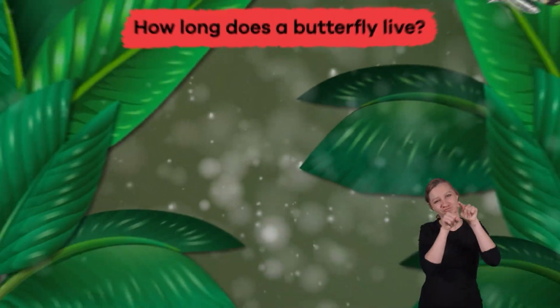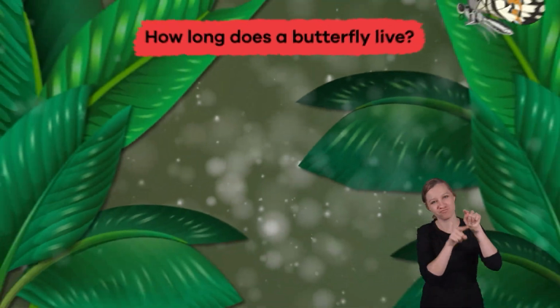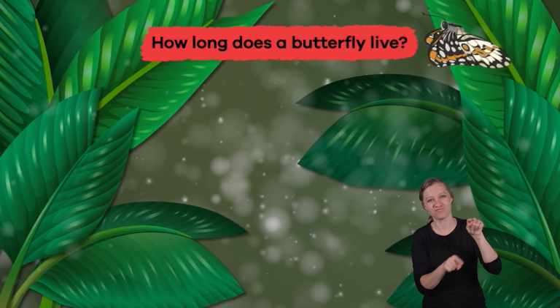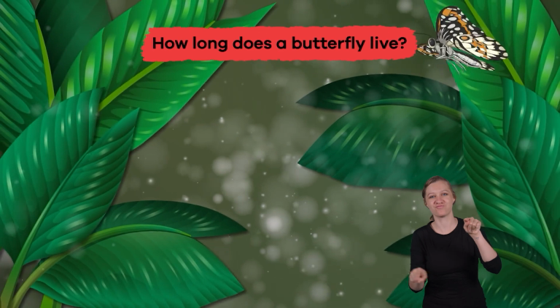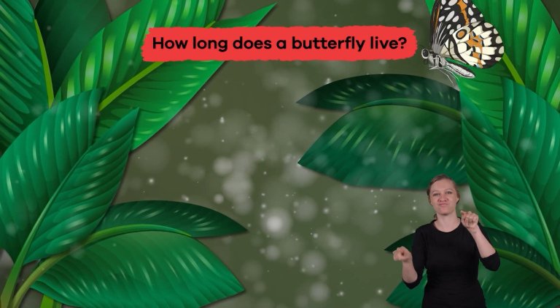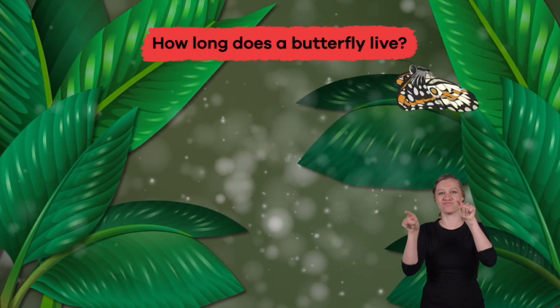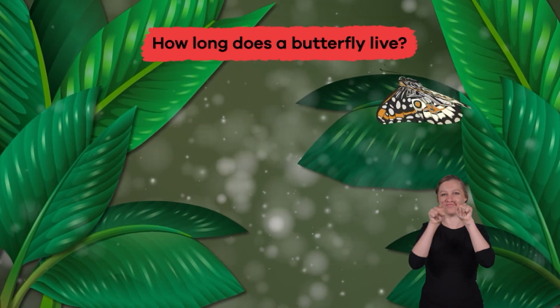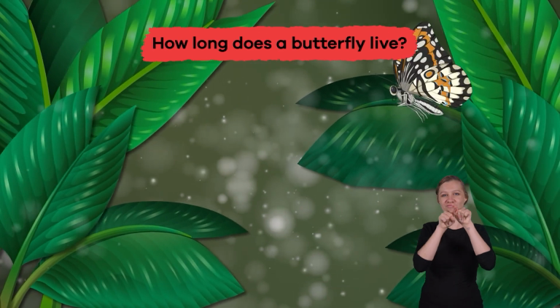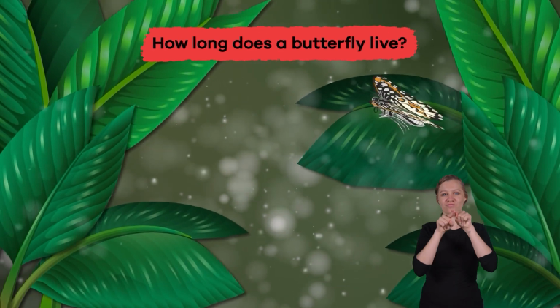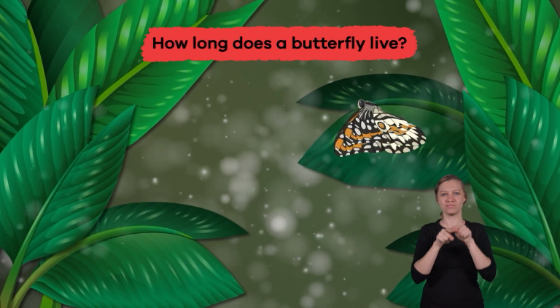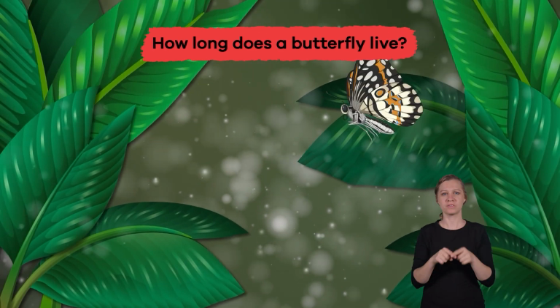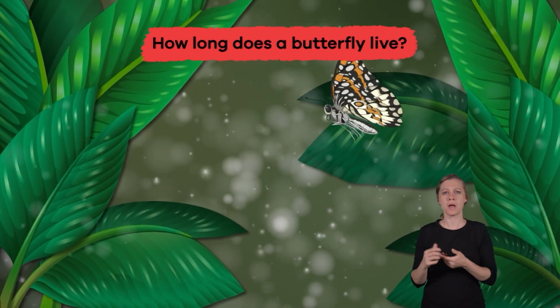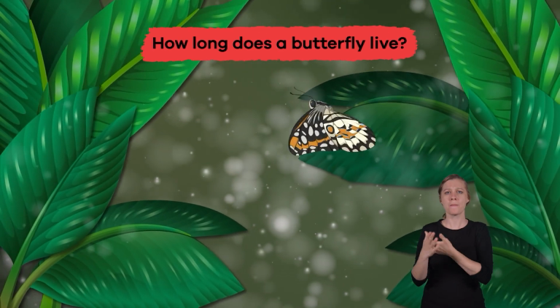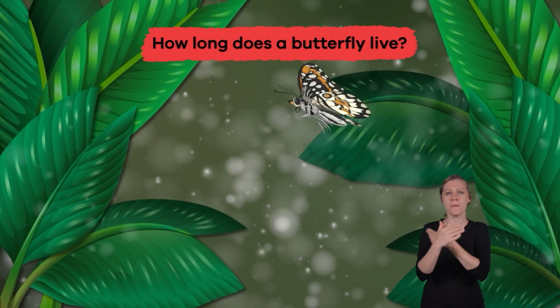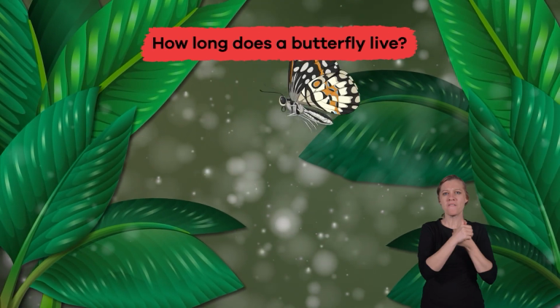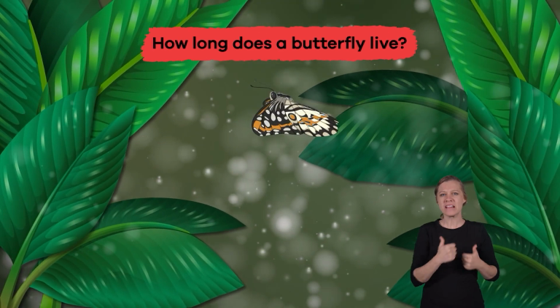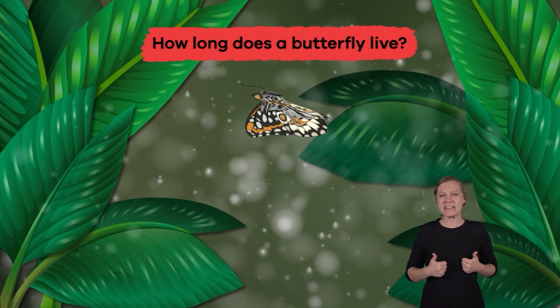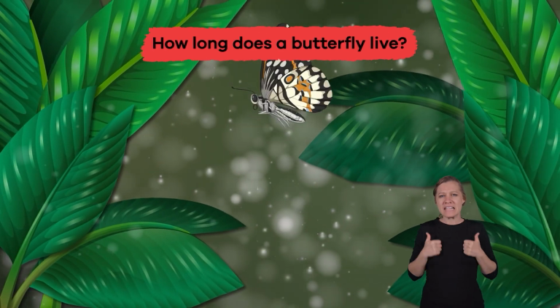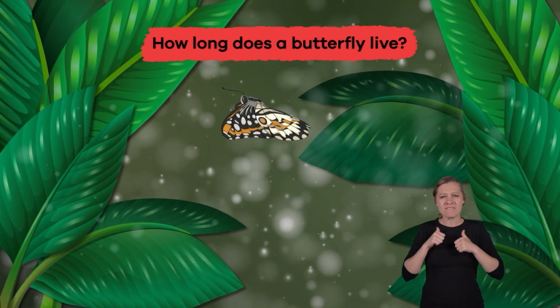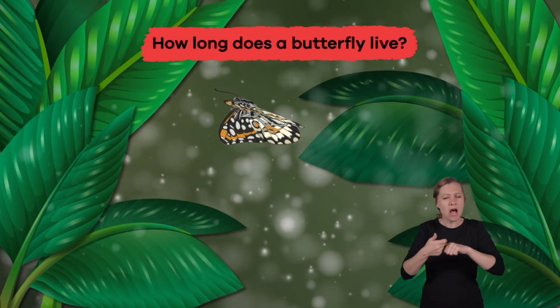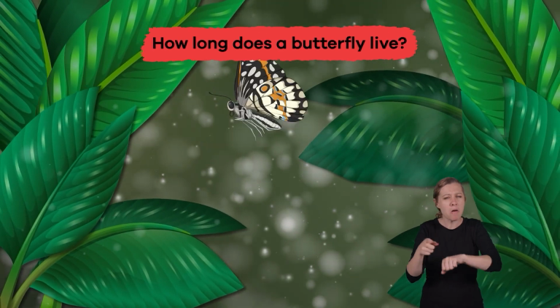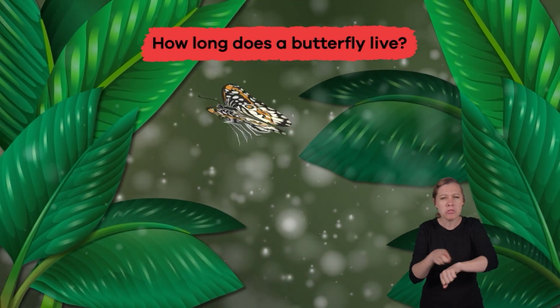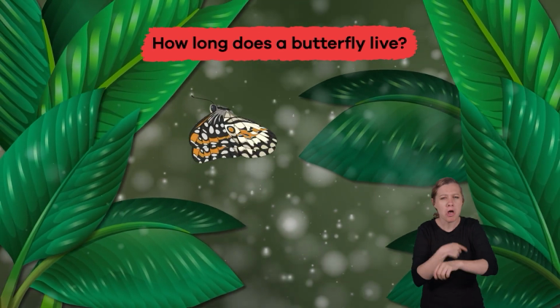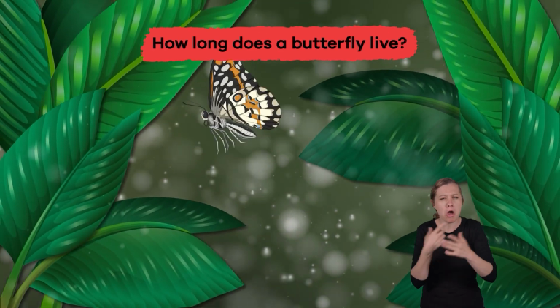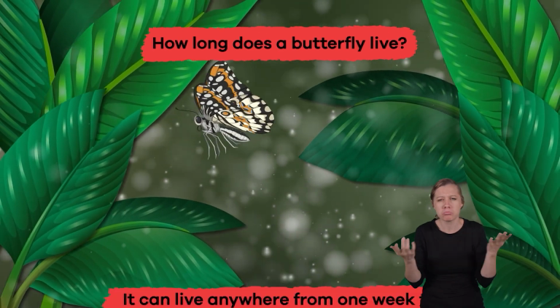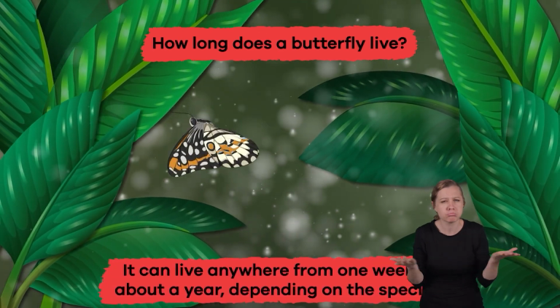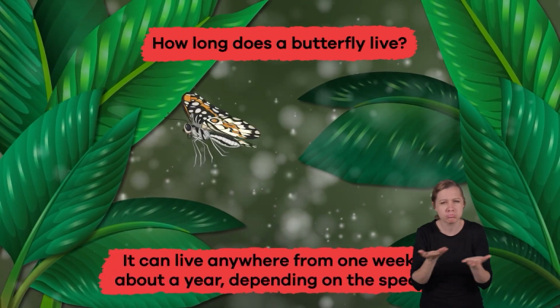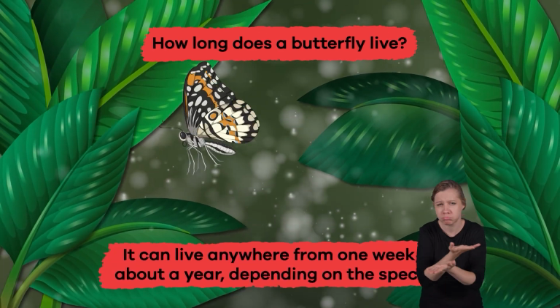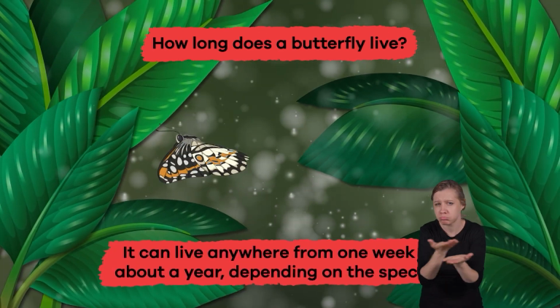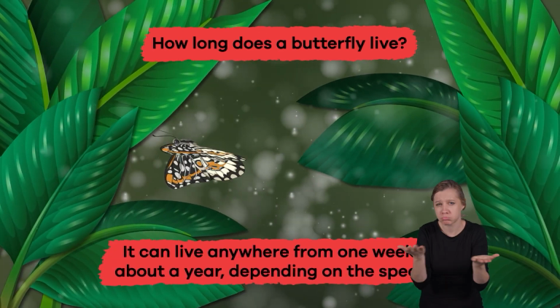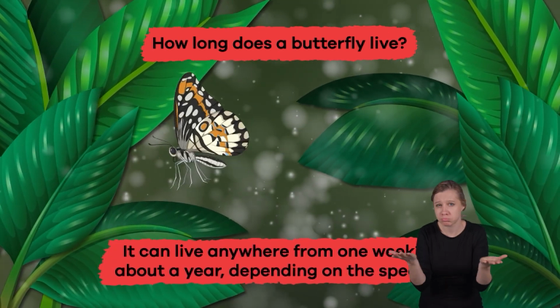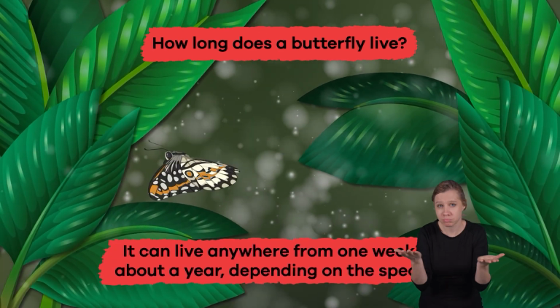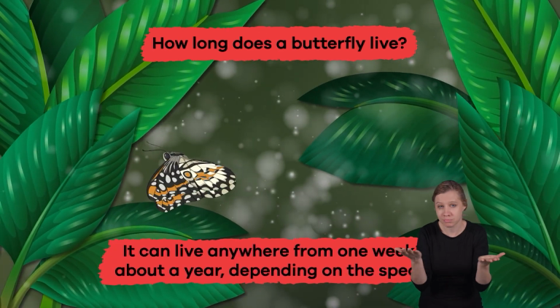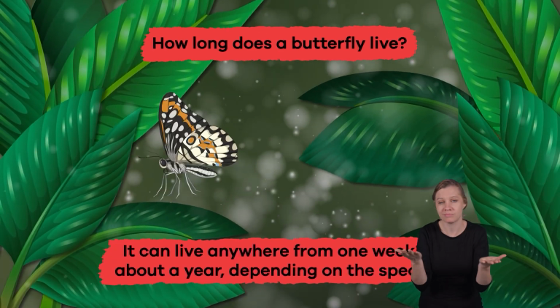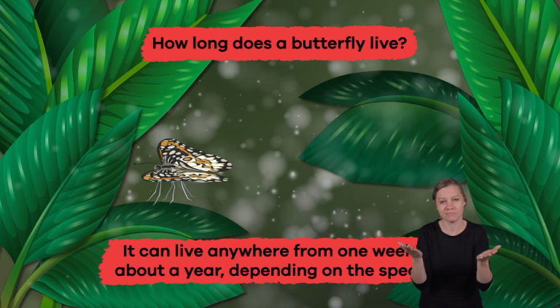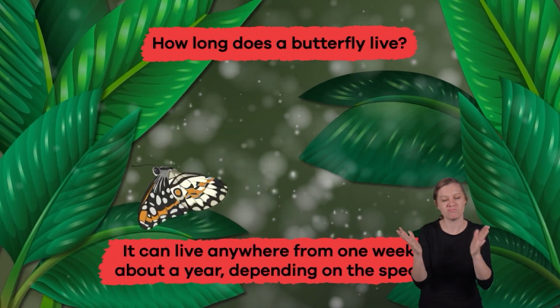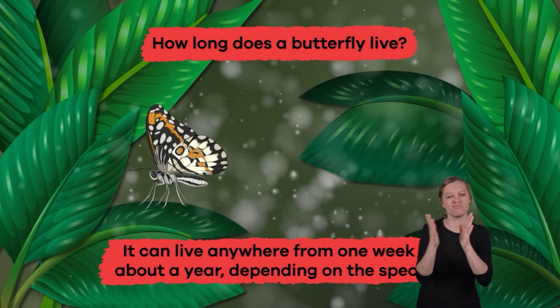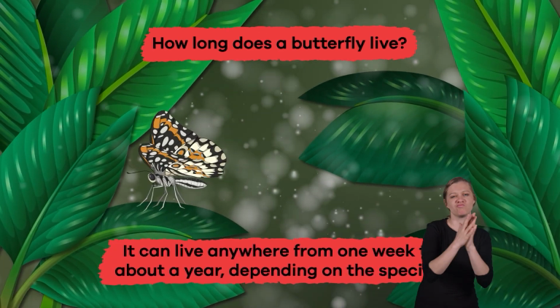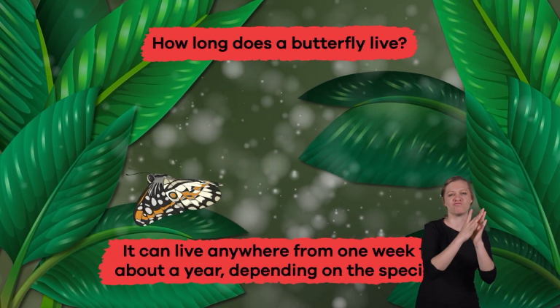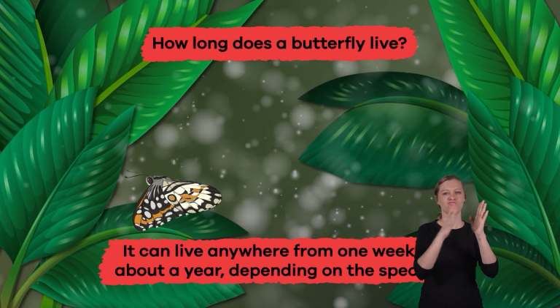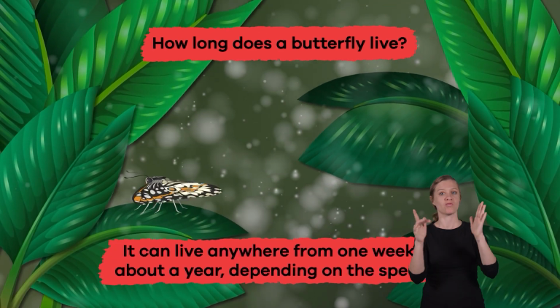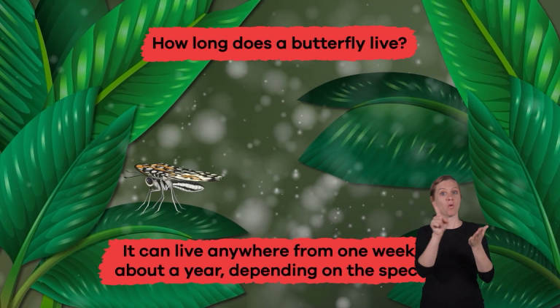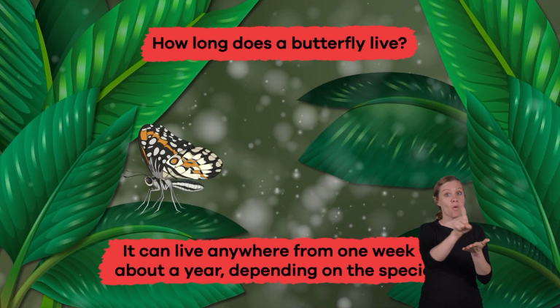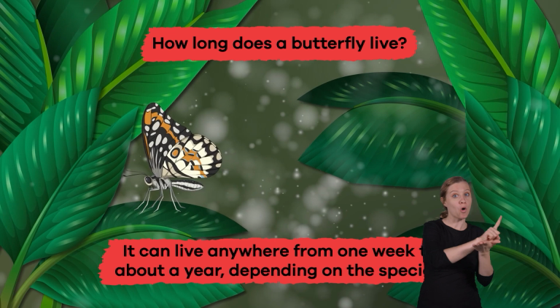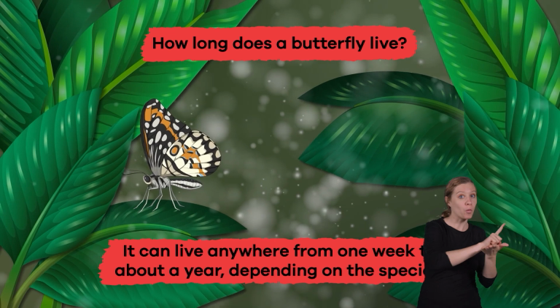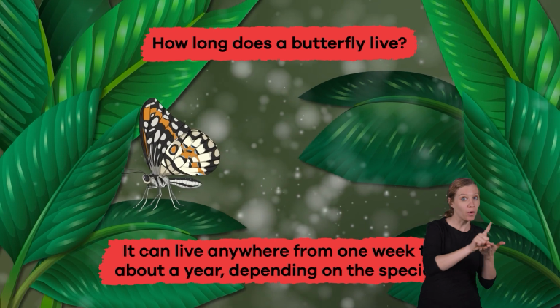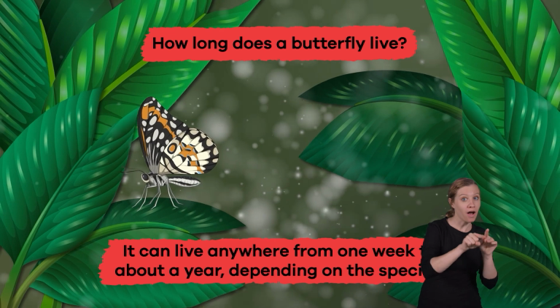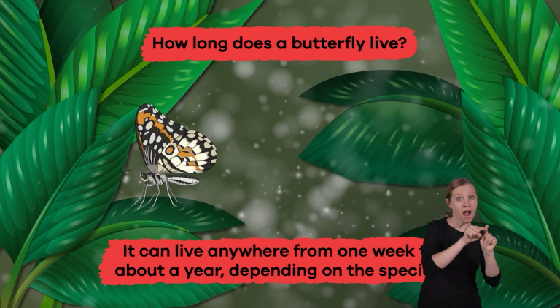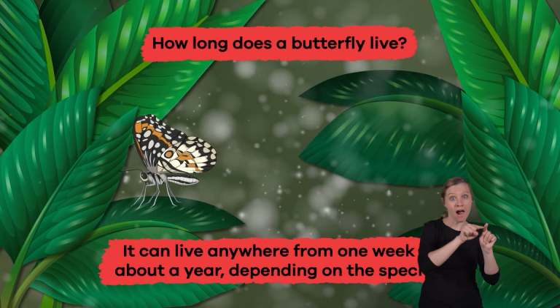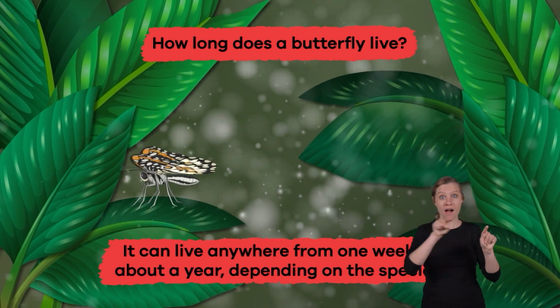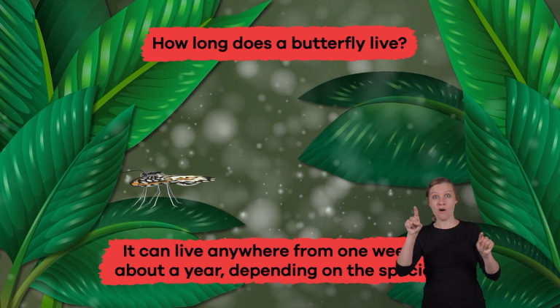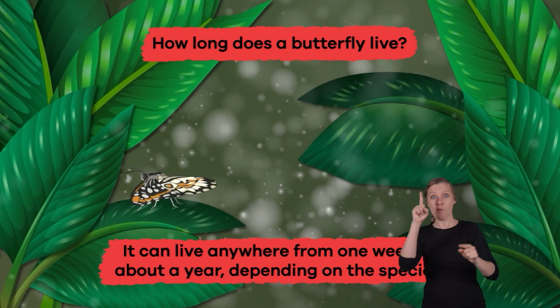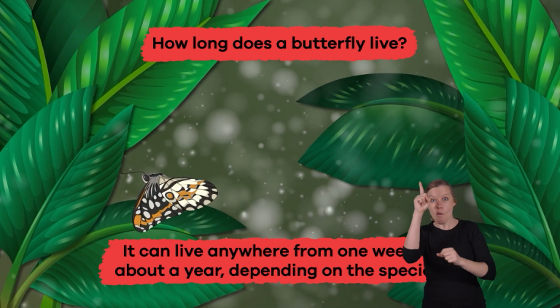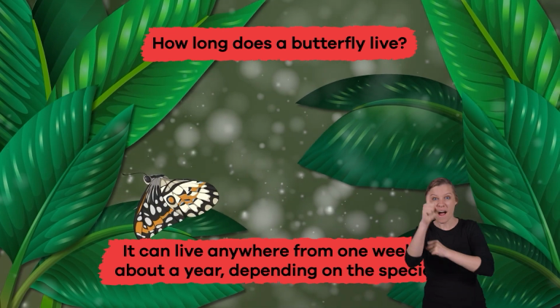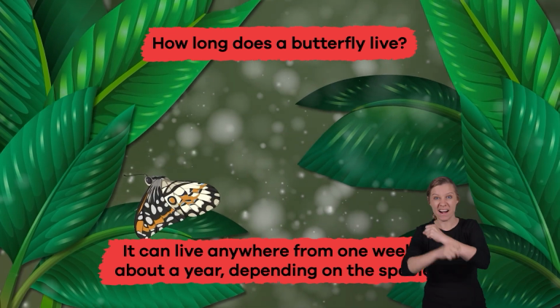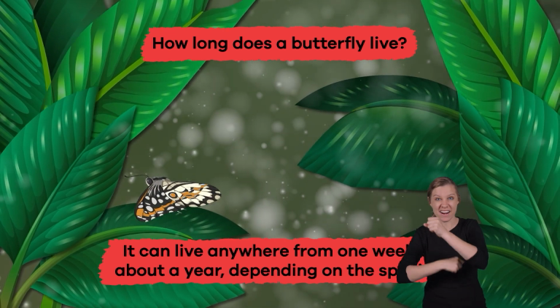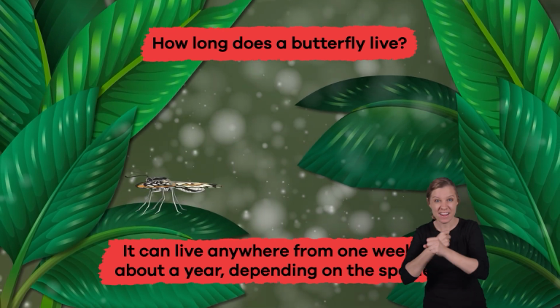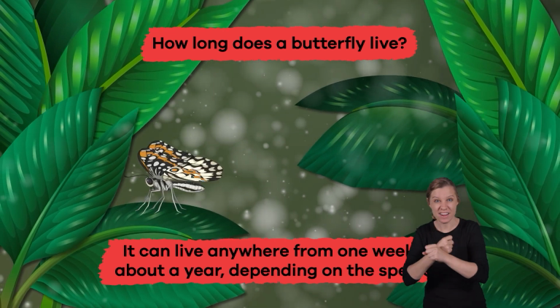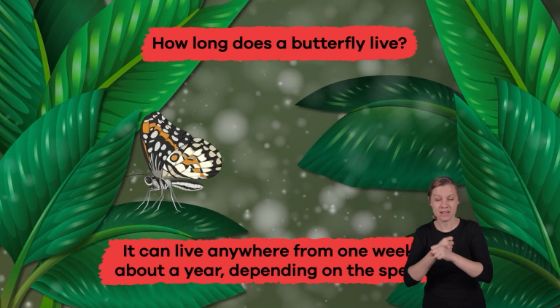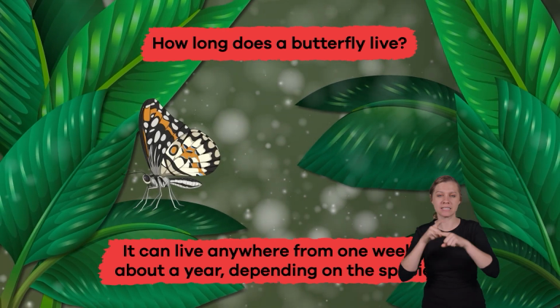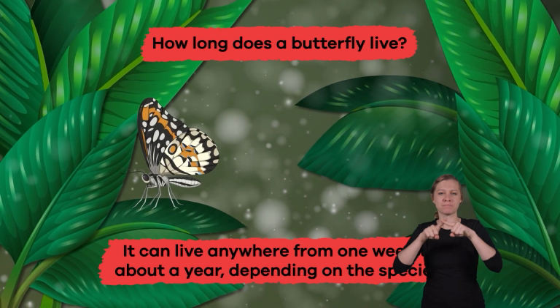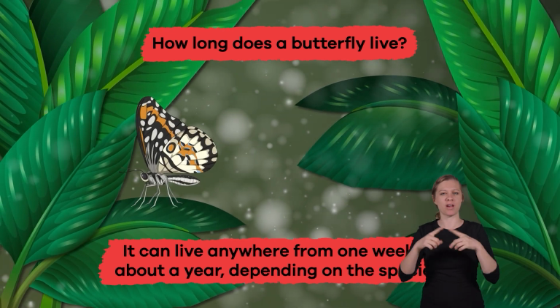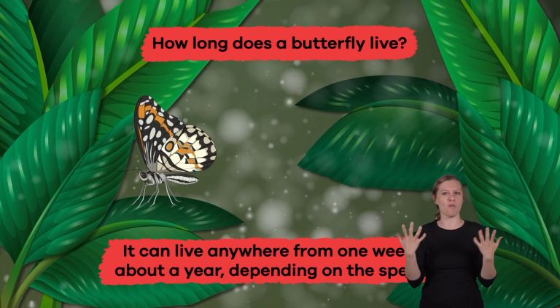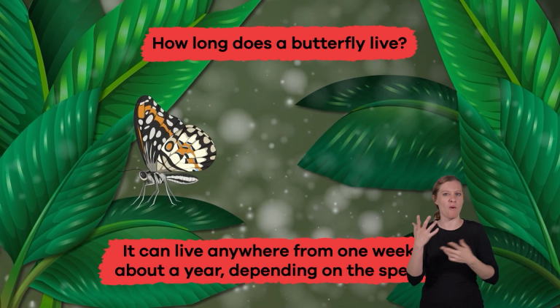How long does a butterfly live? Anywhere from one week to about a year, depending on the species.